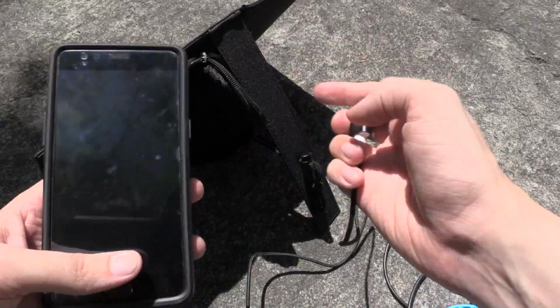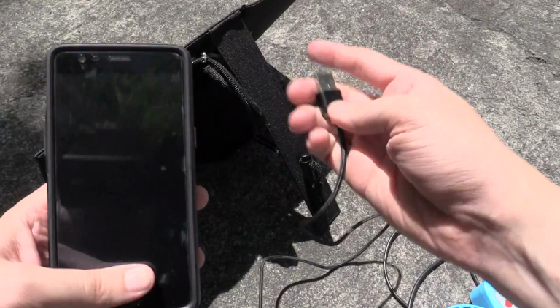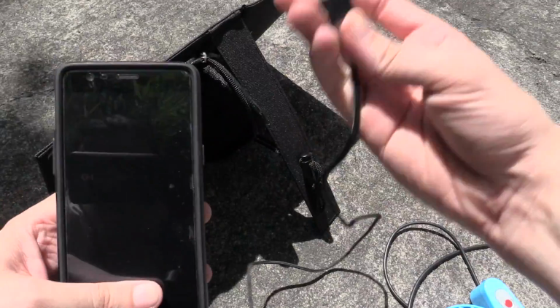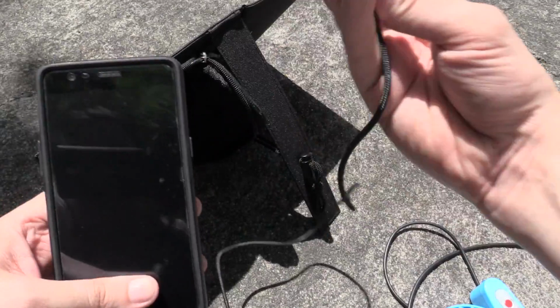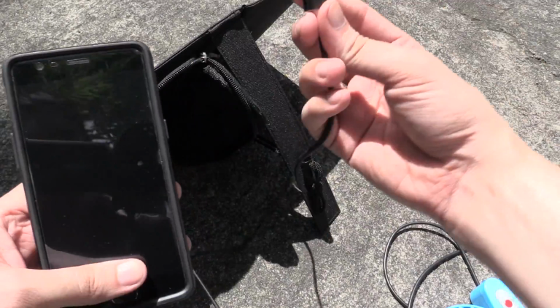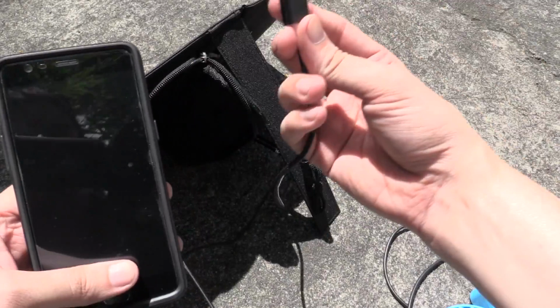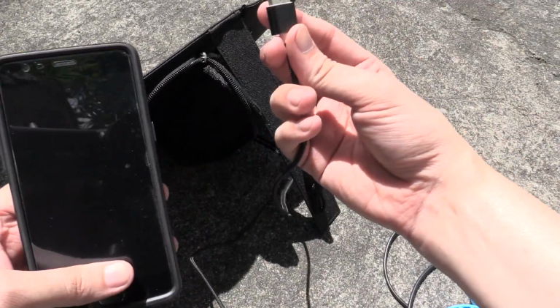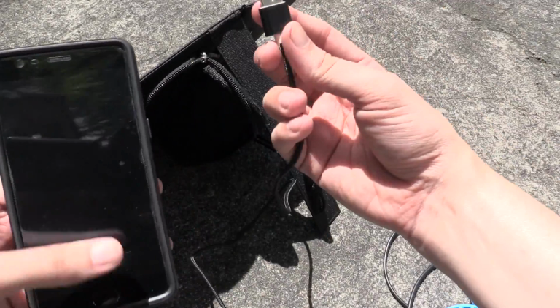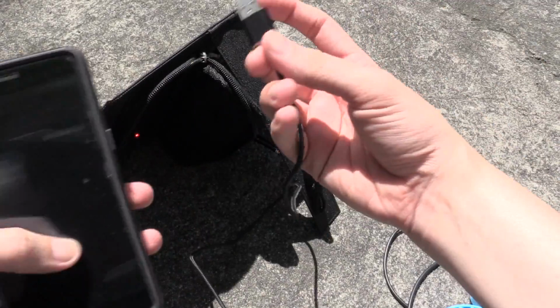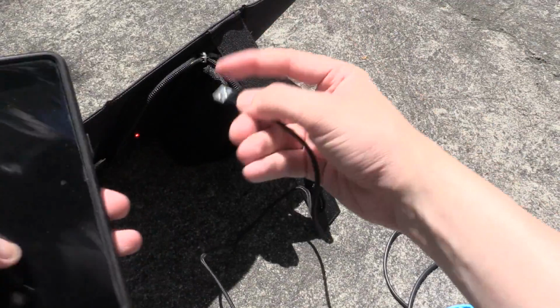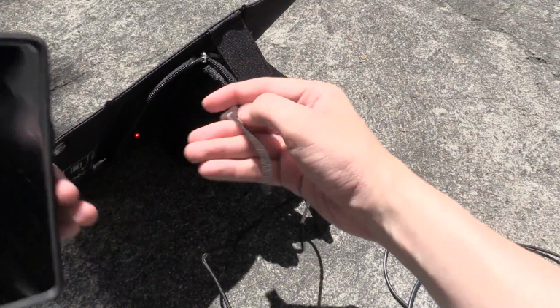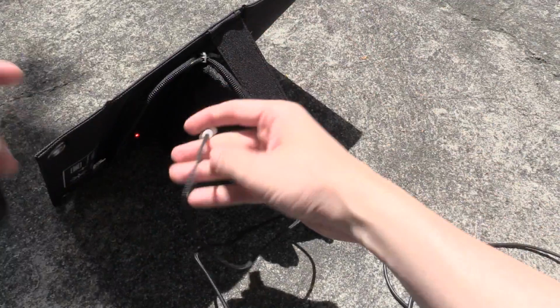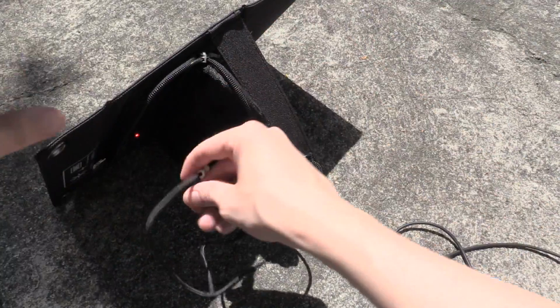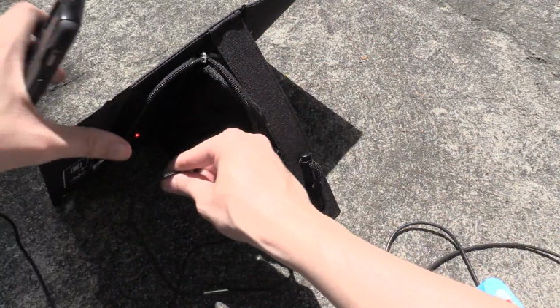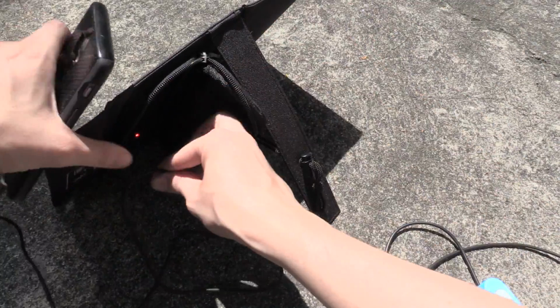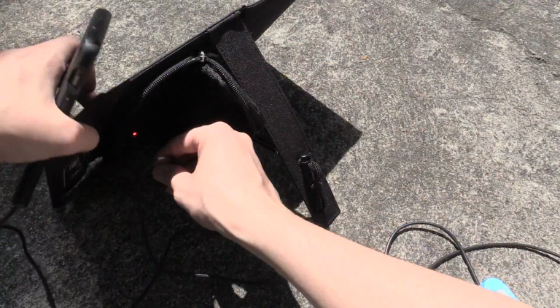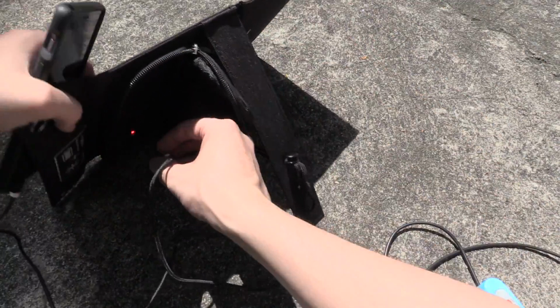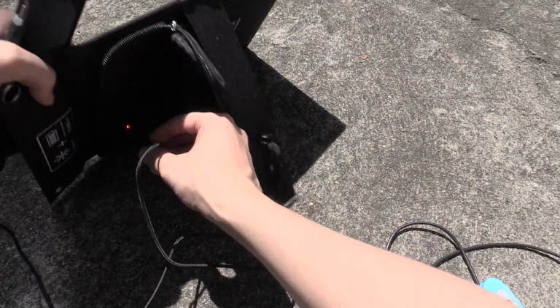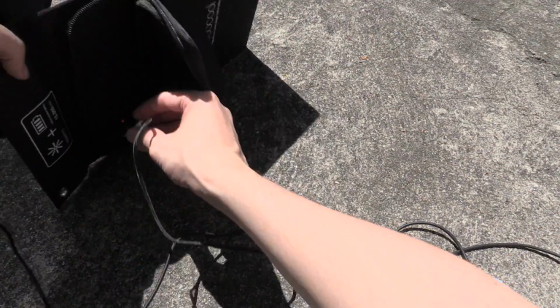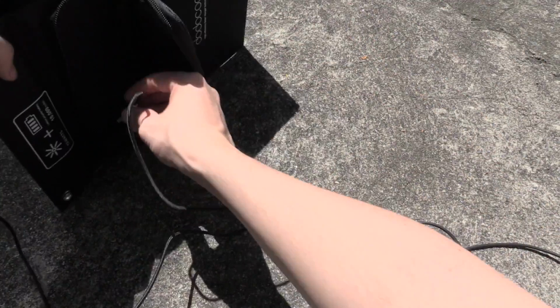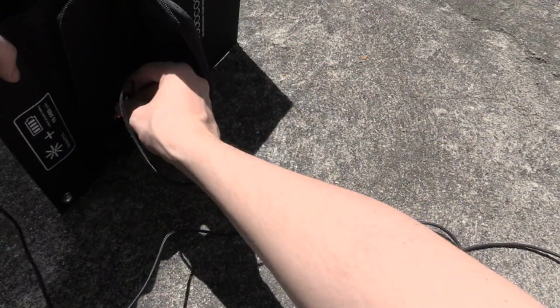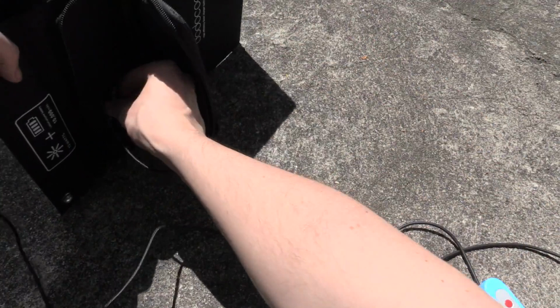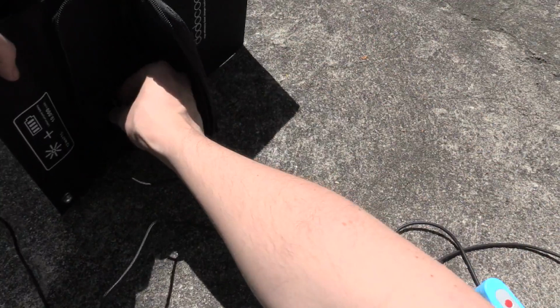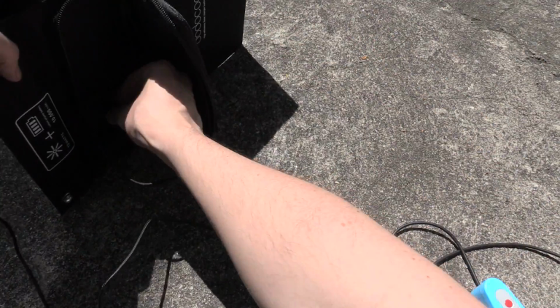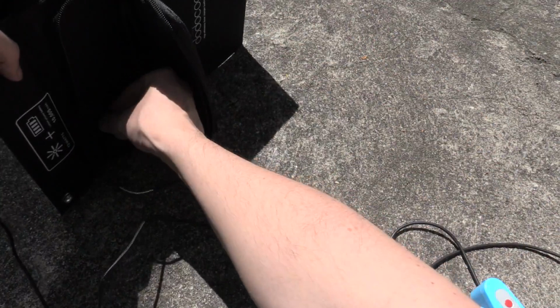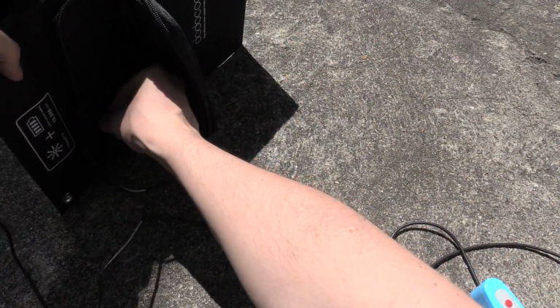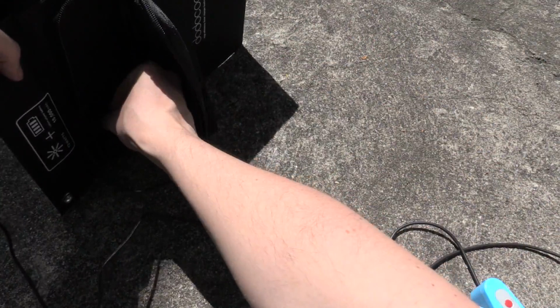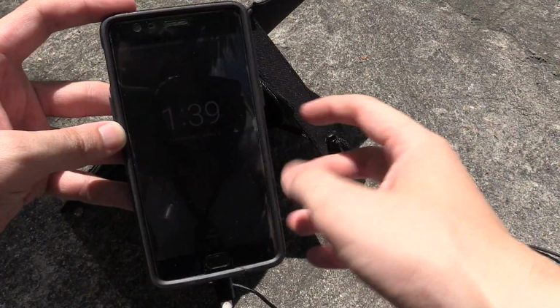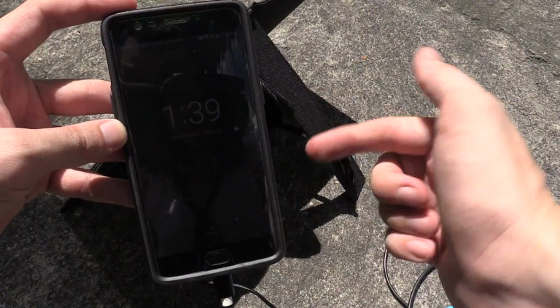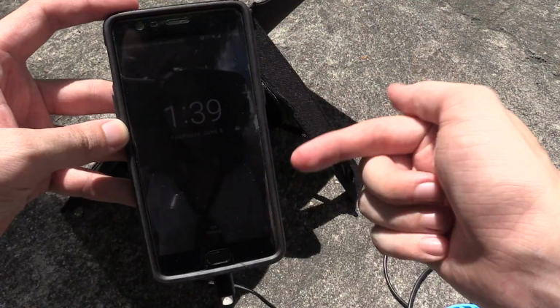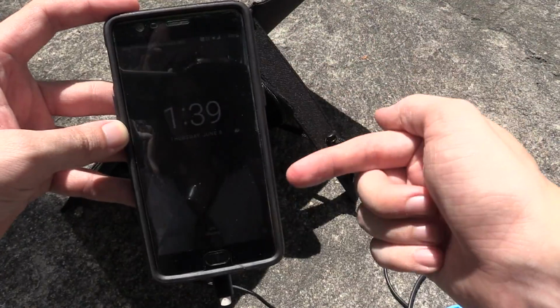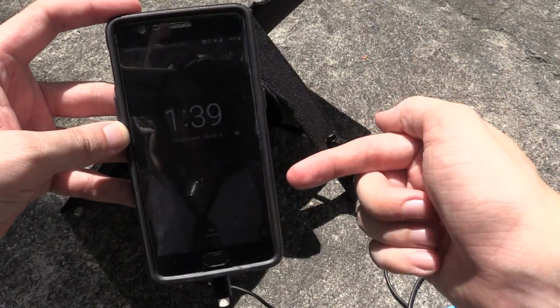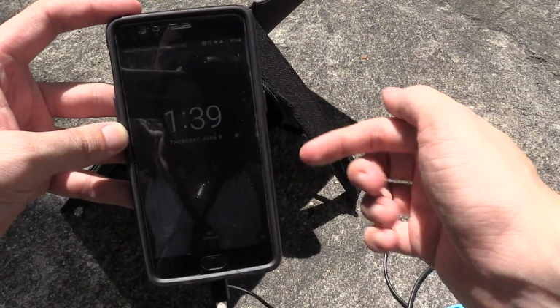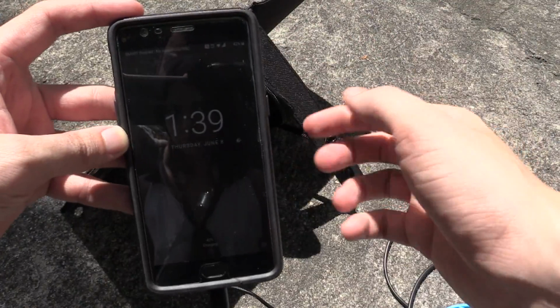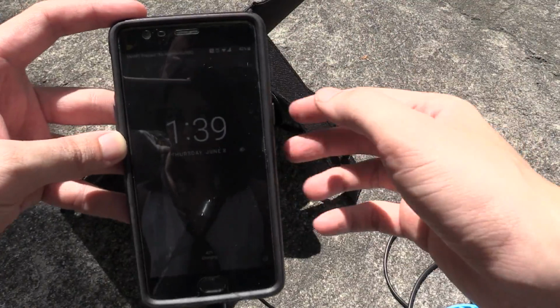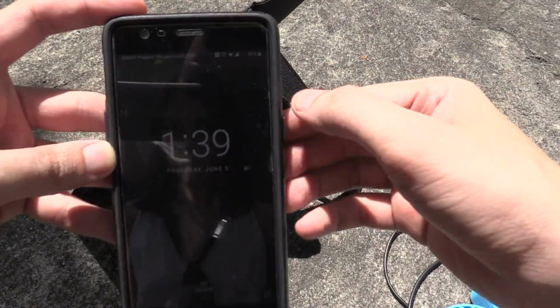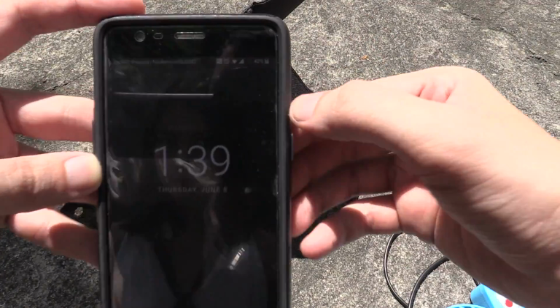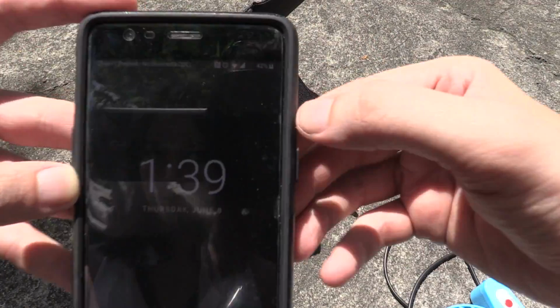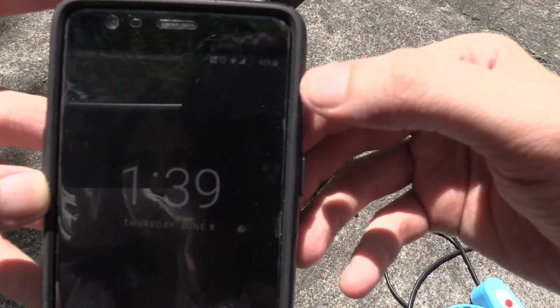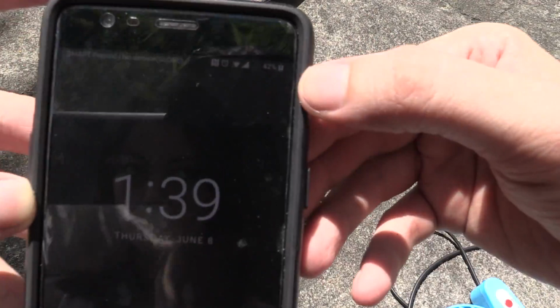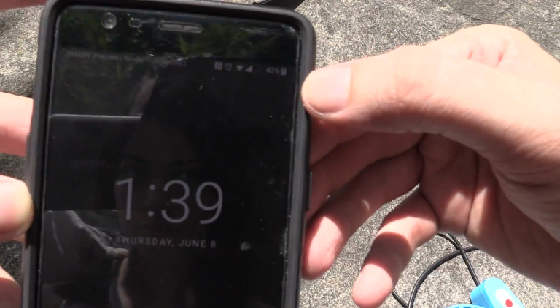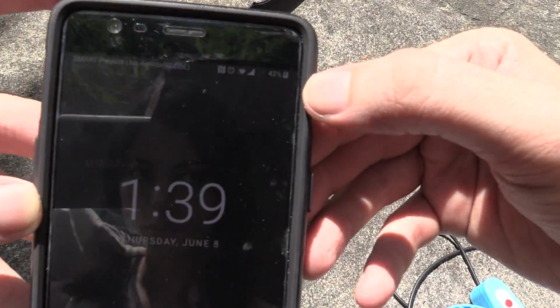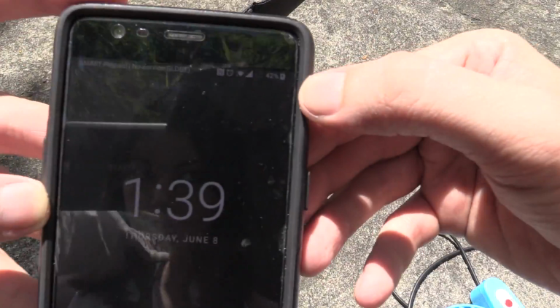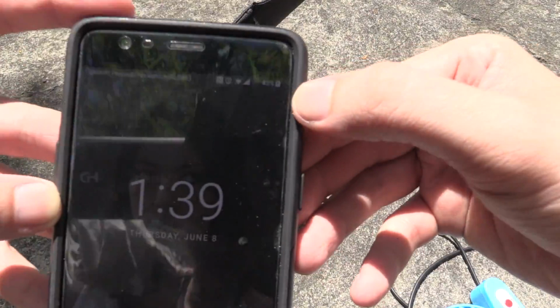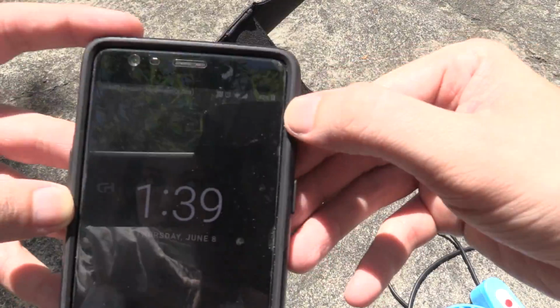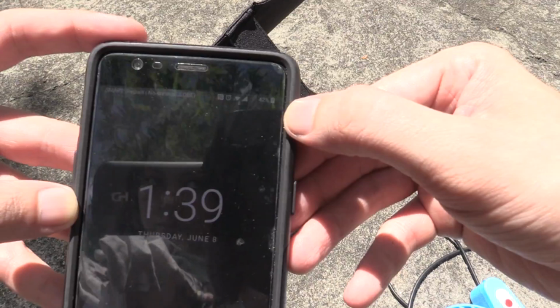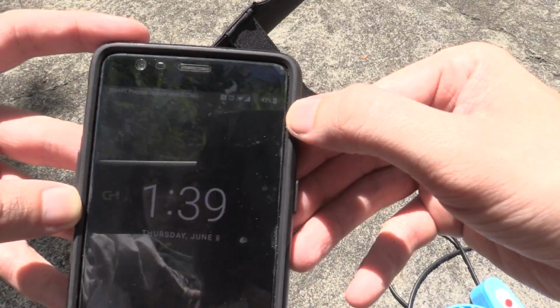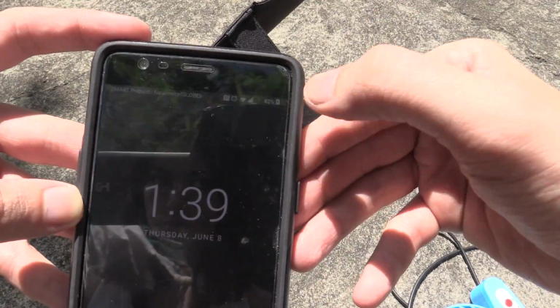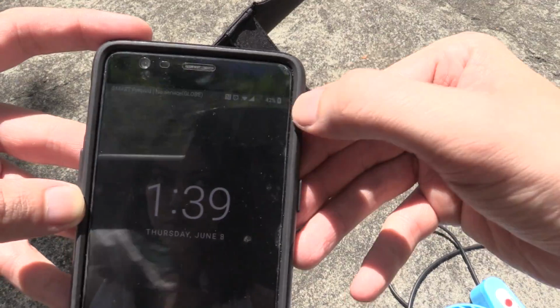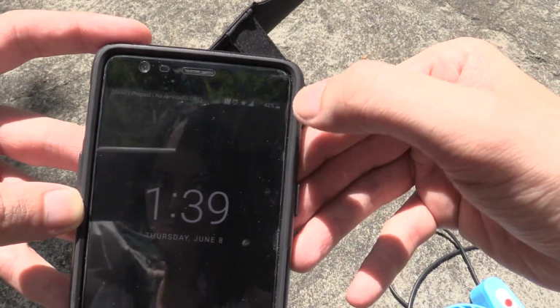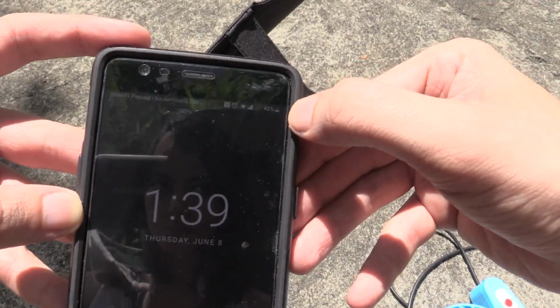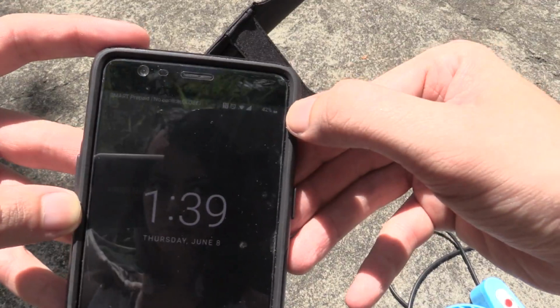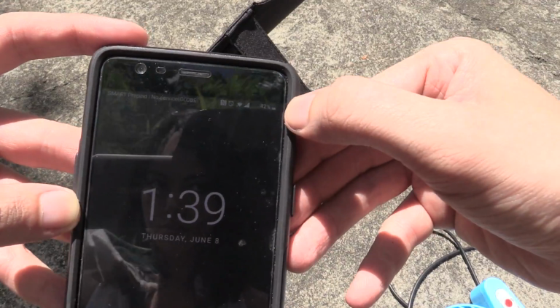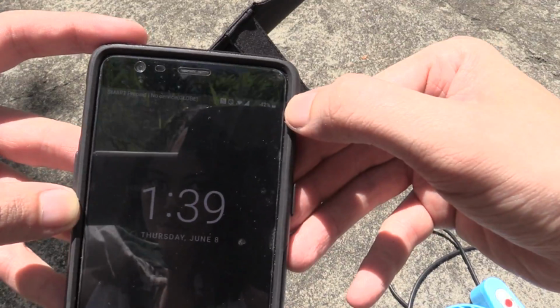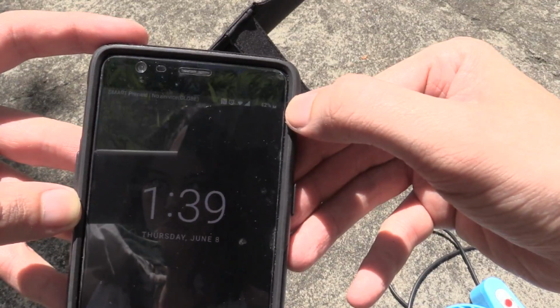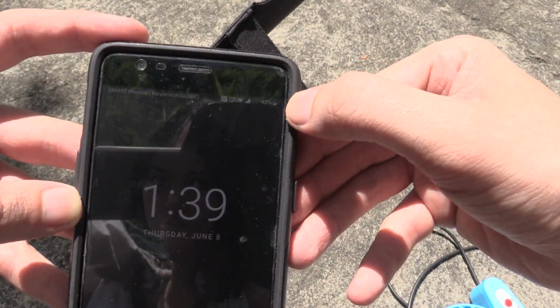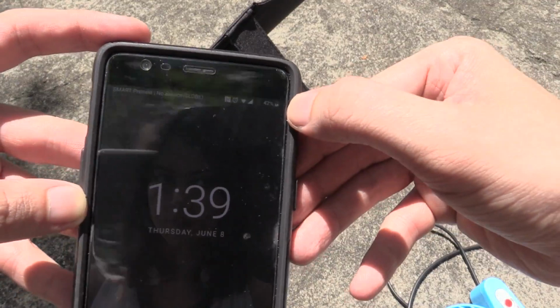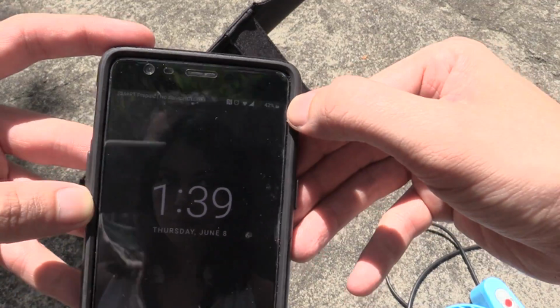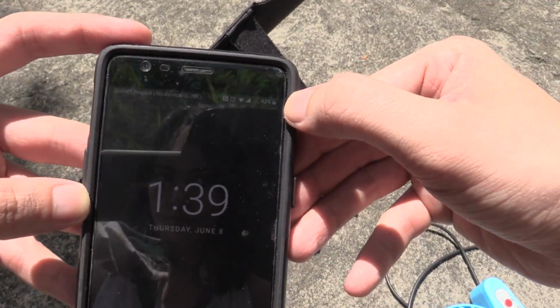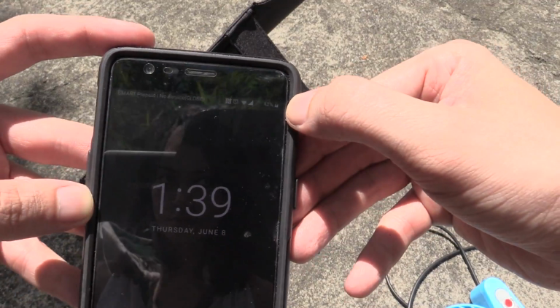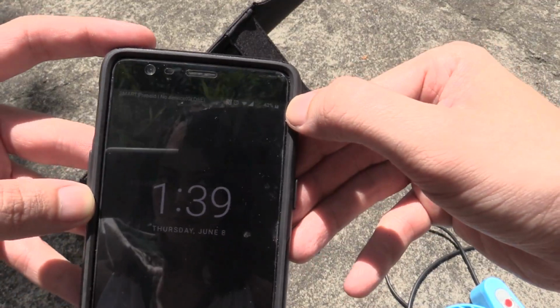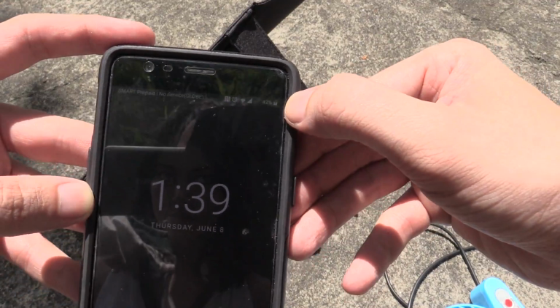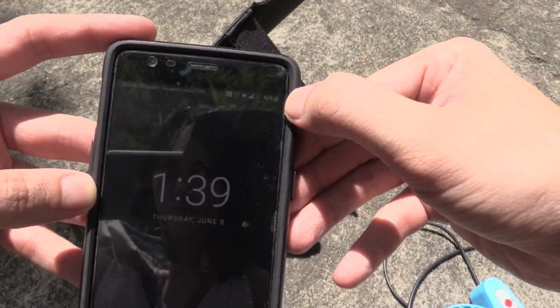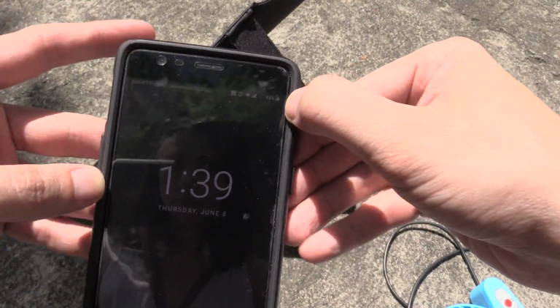So let's connect my cell phone and see if it starts charging. I'm not sure if you can even see my screen on camera, but if you look up here it is charging.